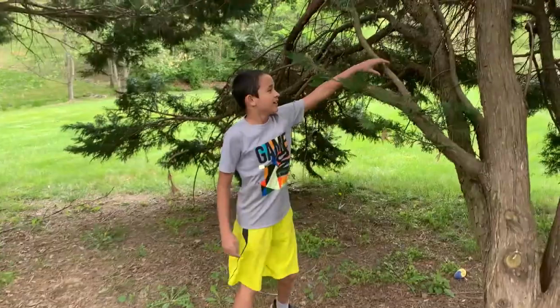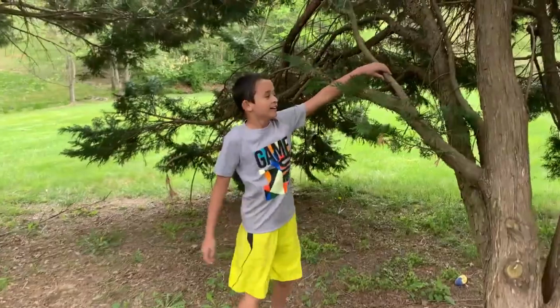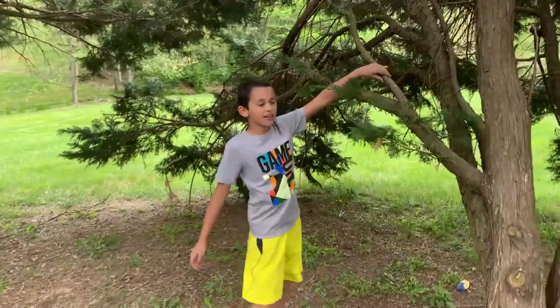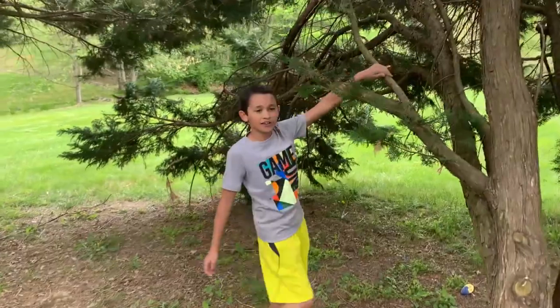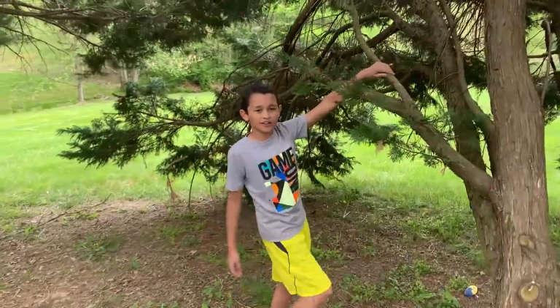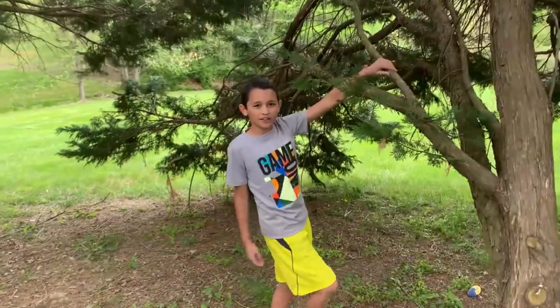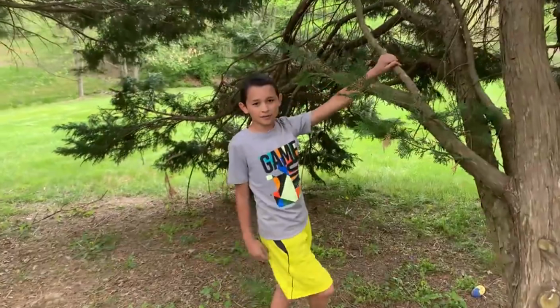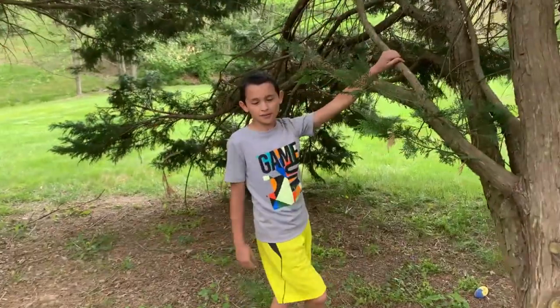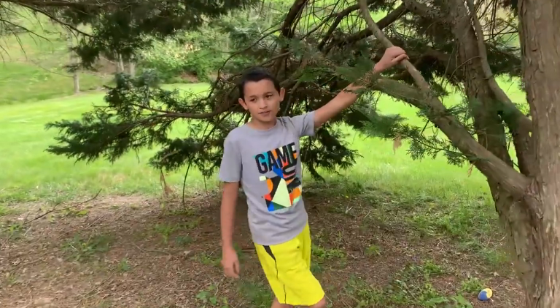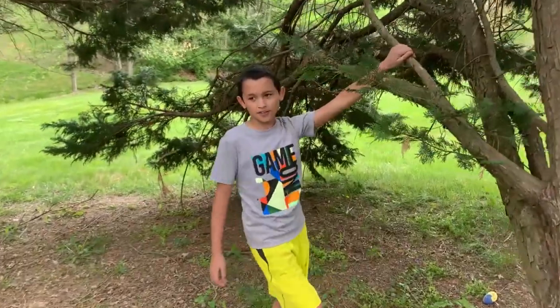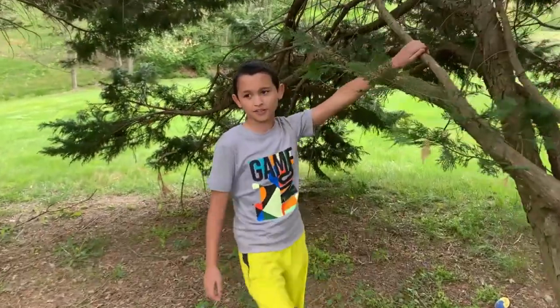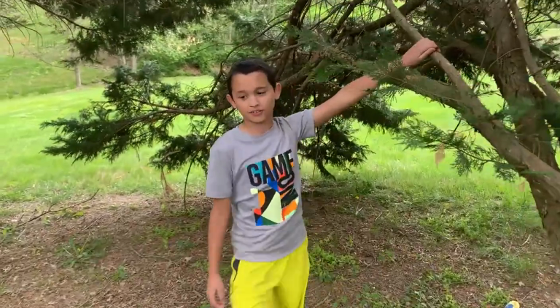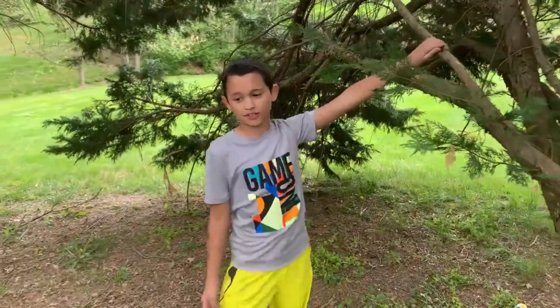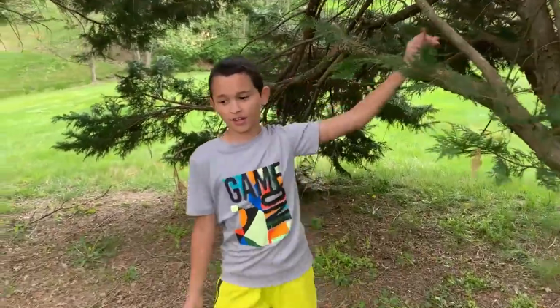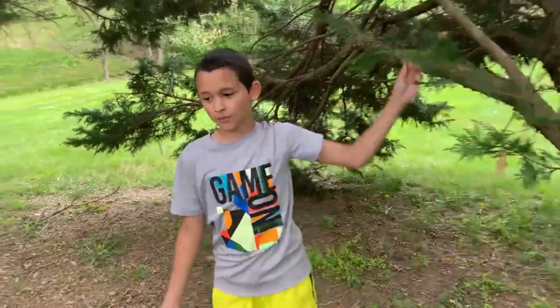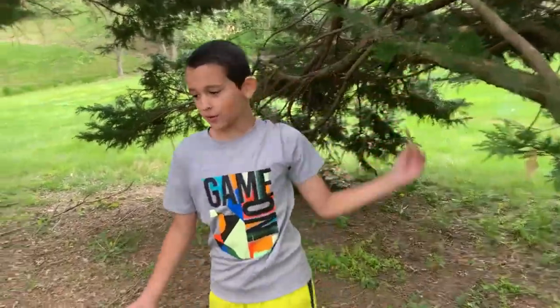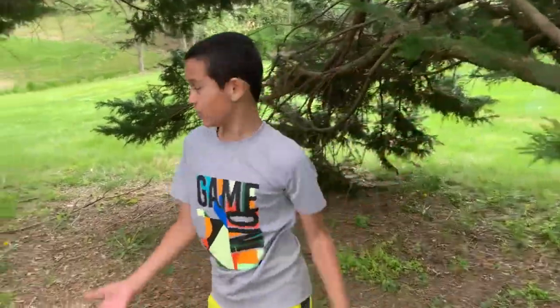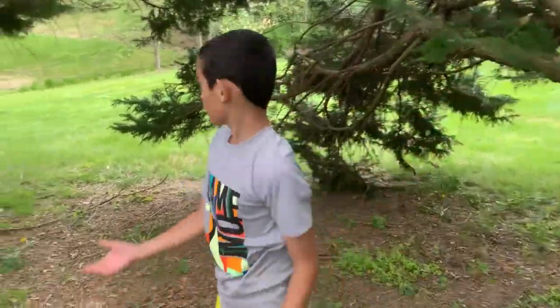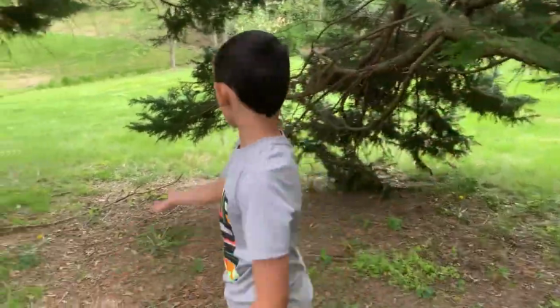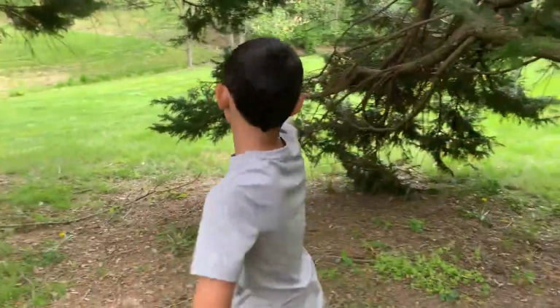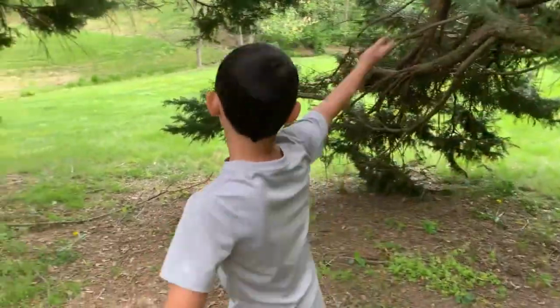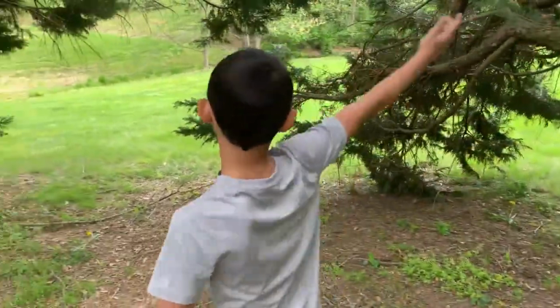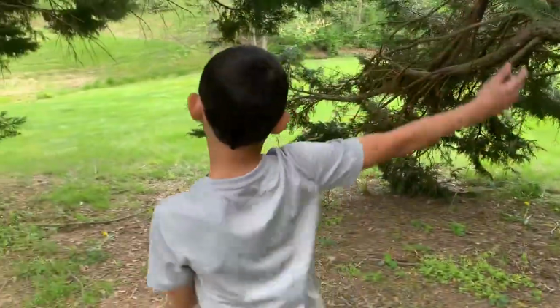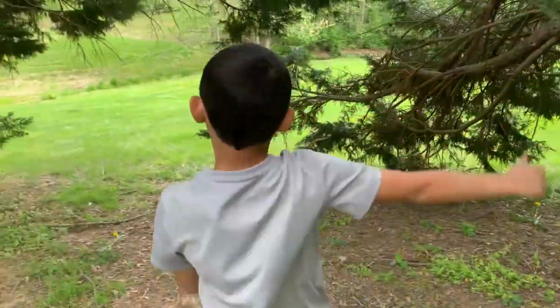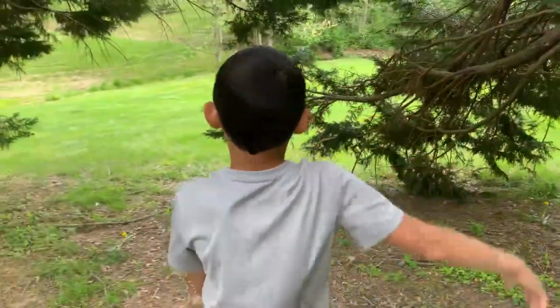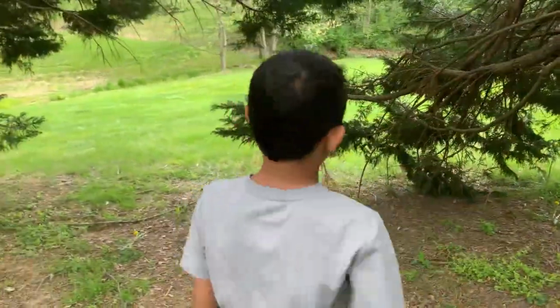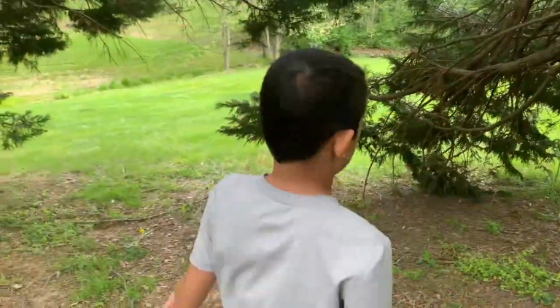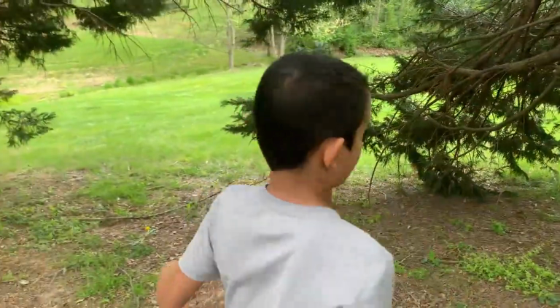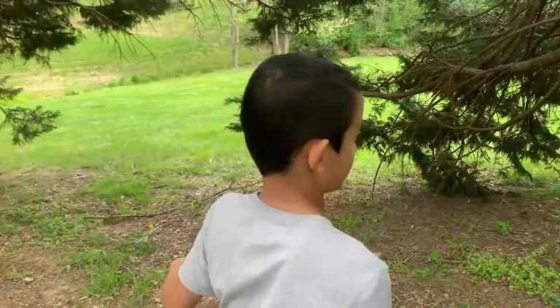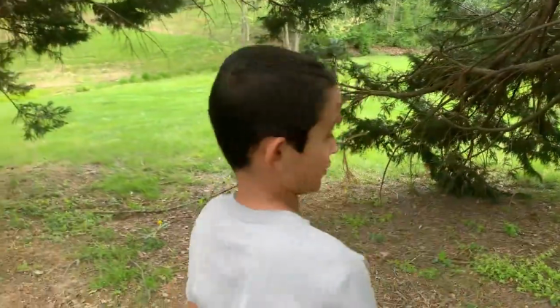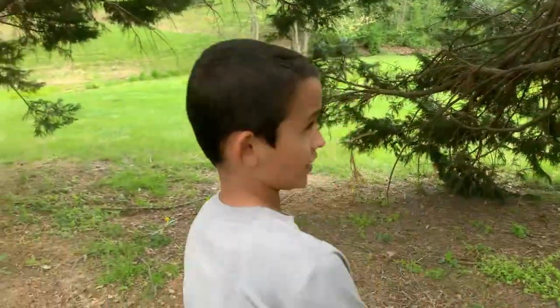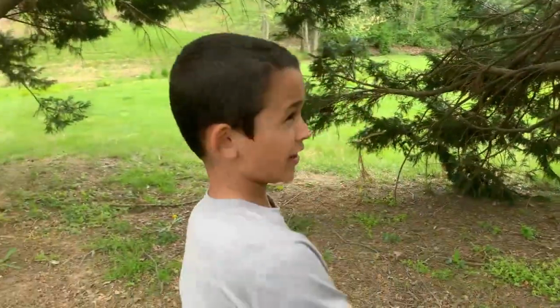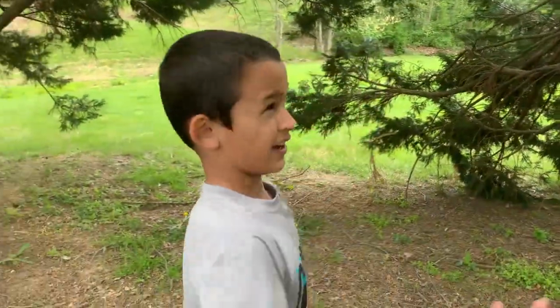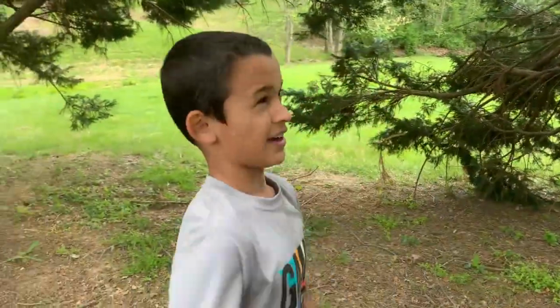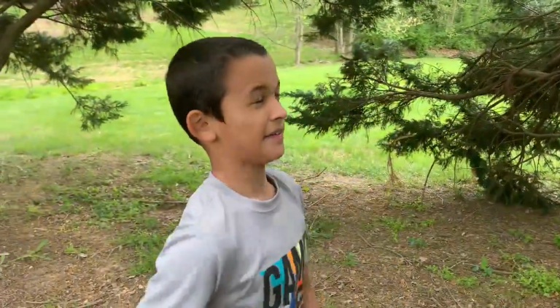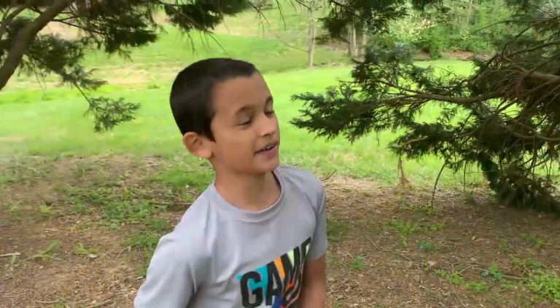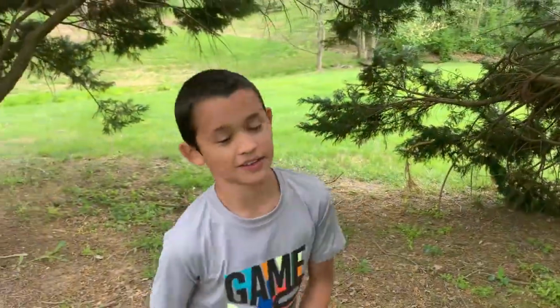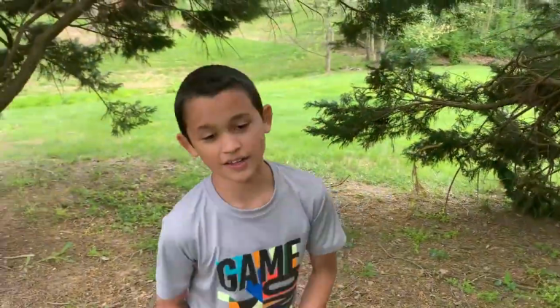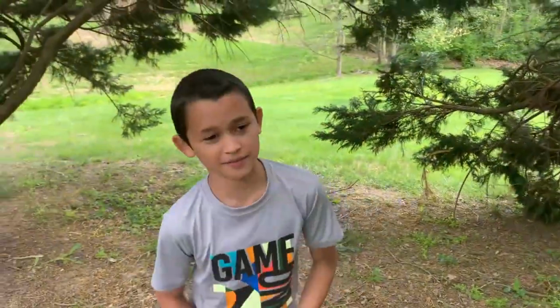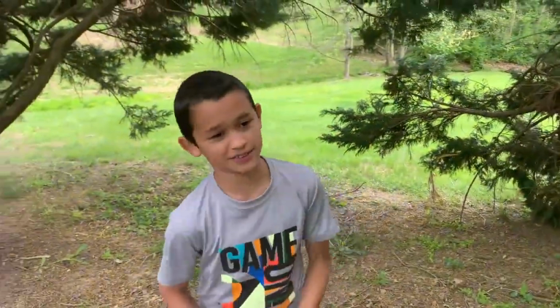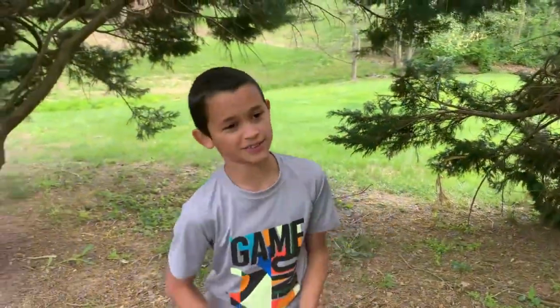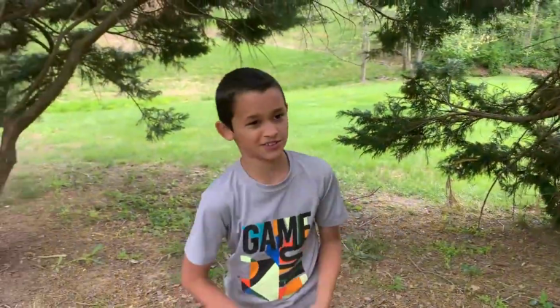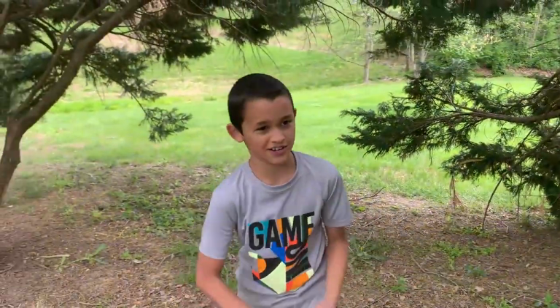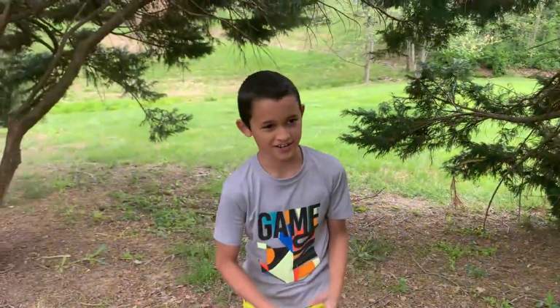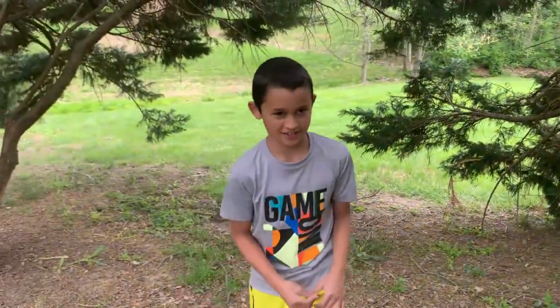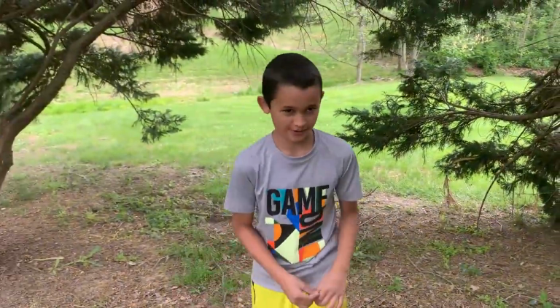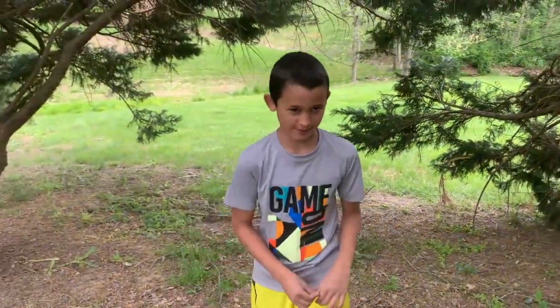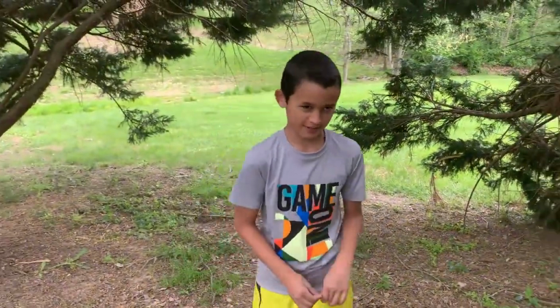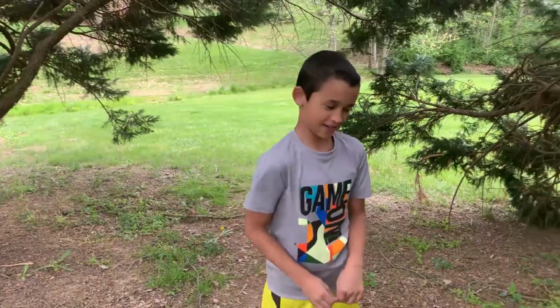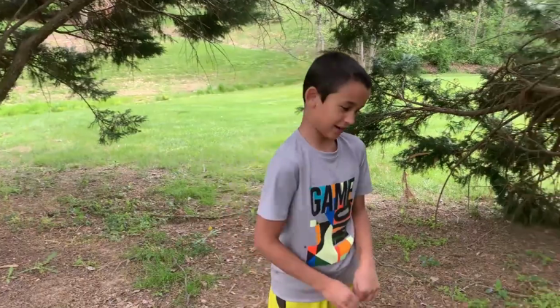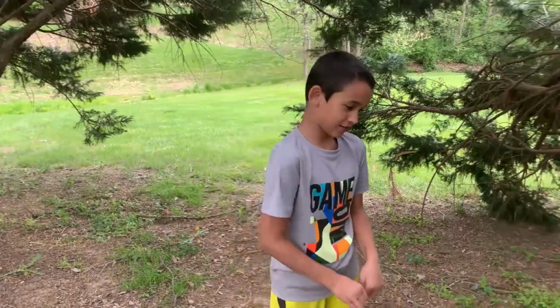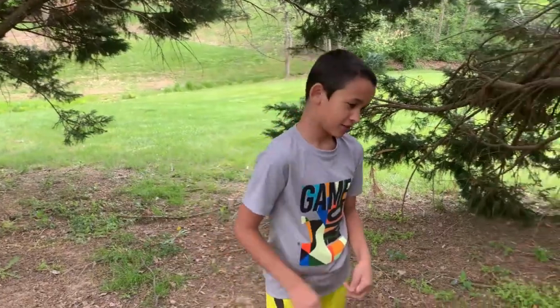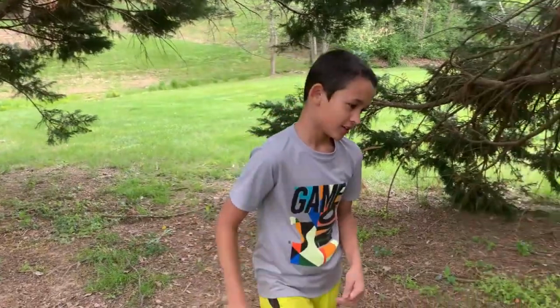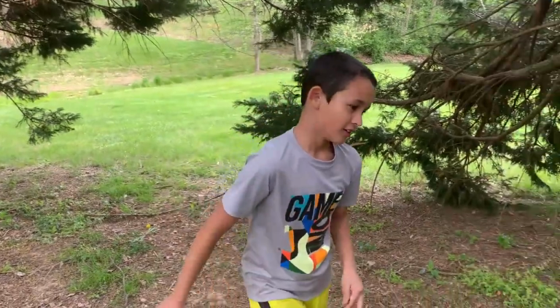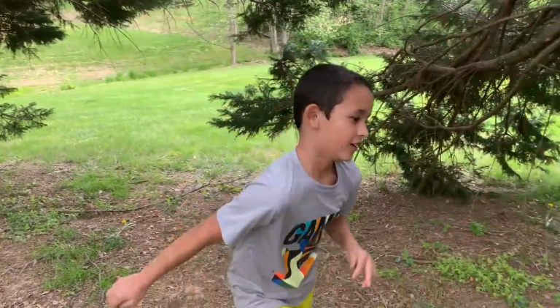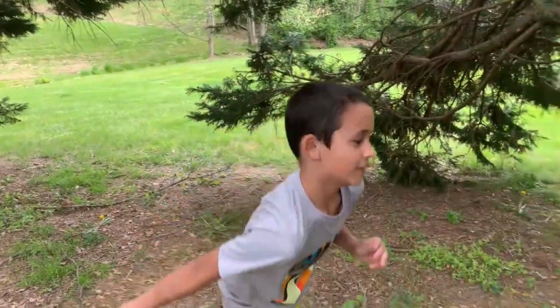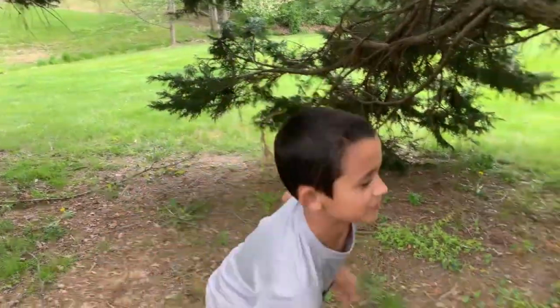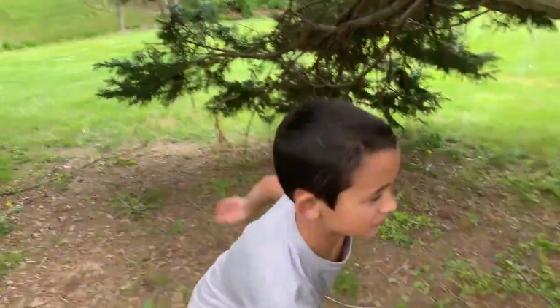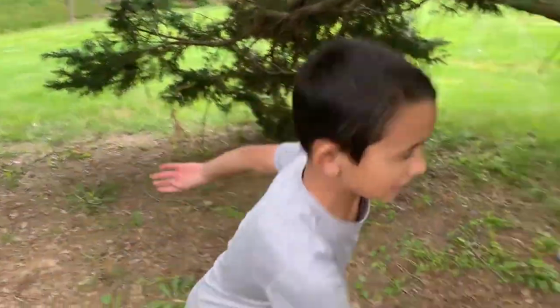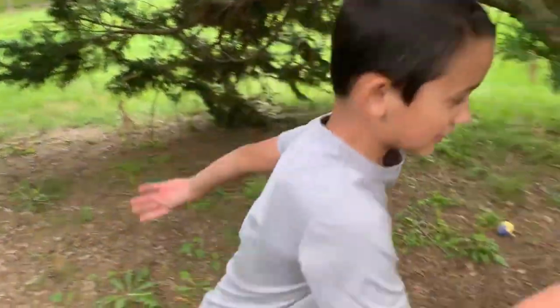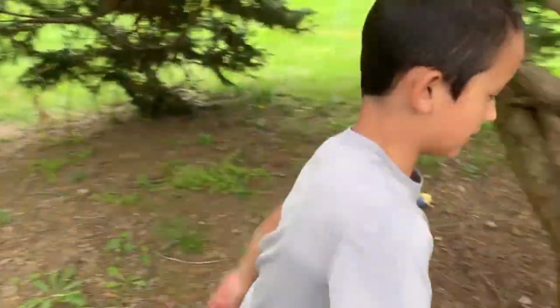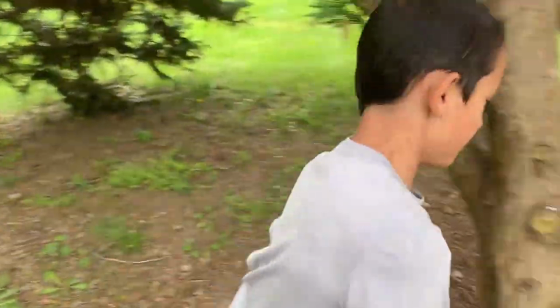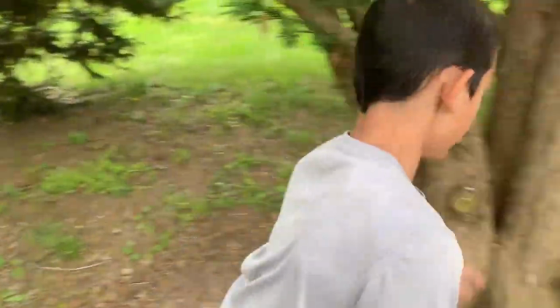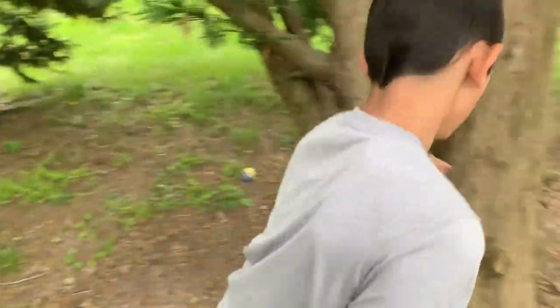Hello KQM TV! So today we're here. We're going to go fishing after. I want to climb this tree and get back down. It's really simple.